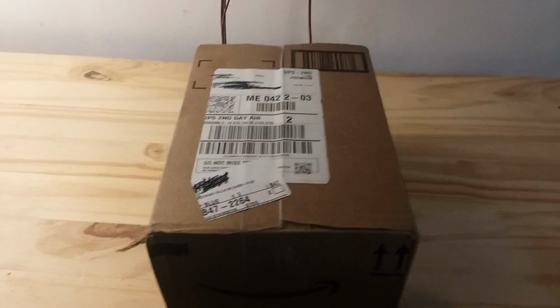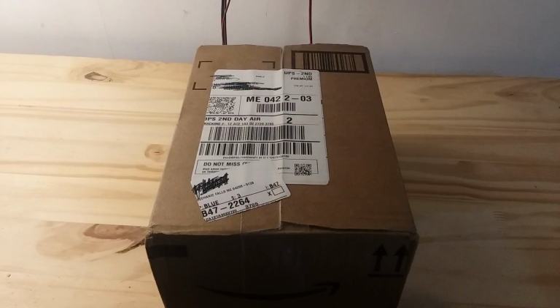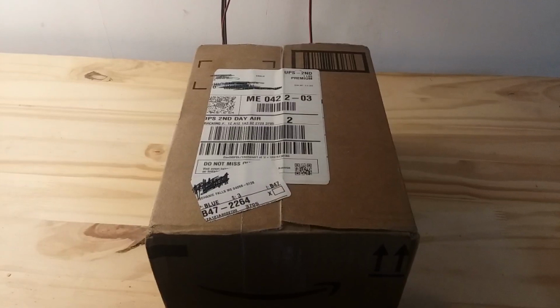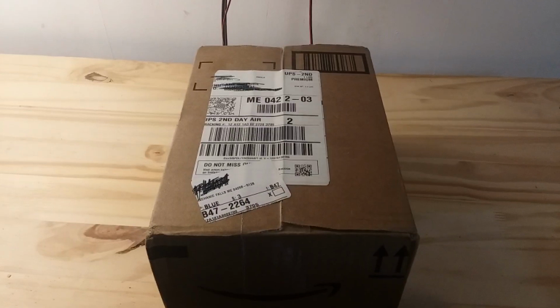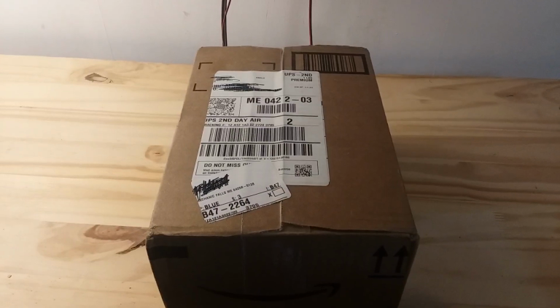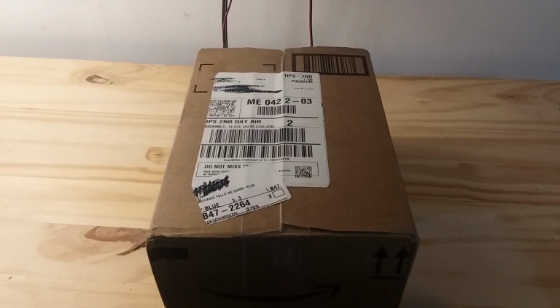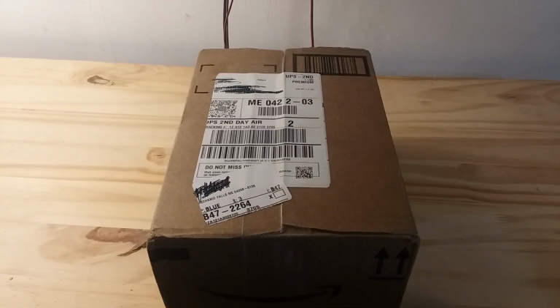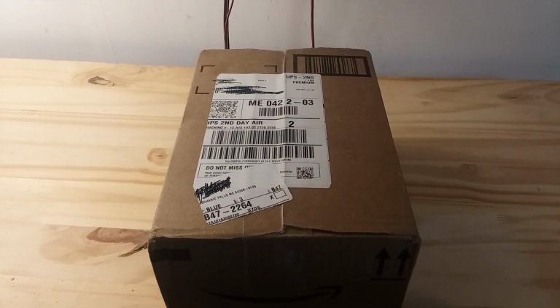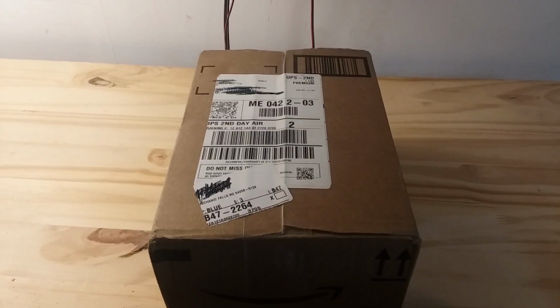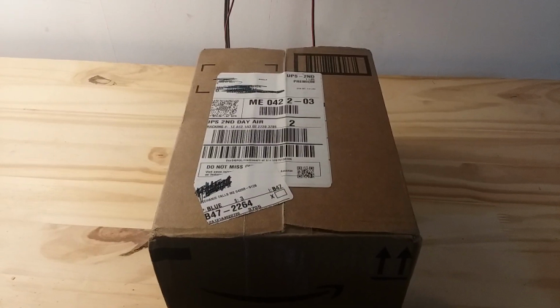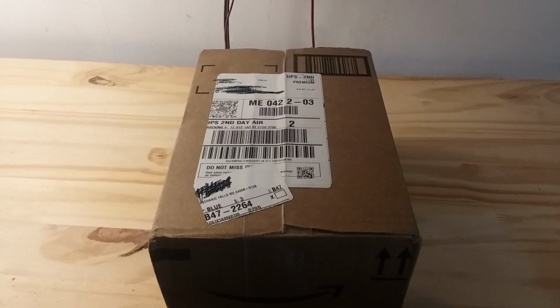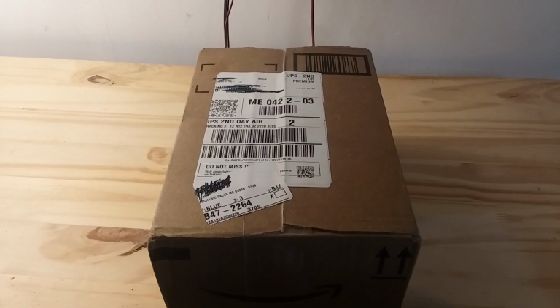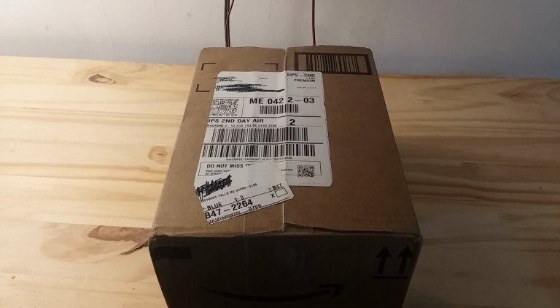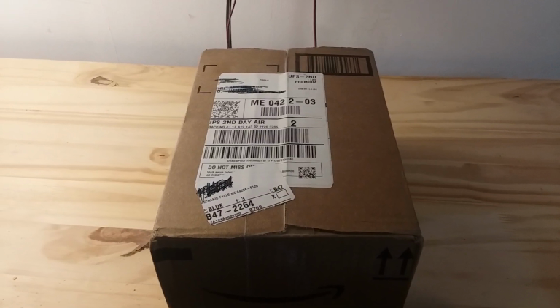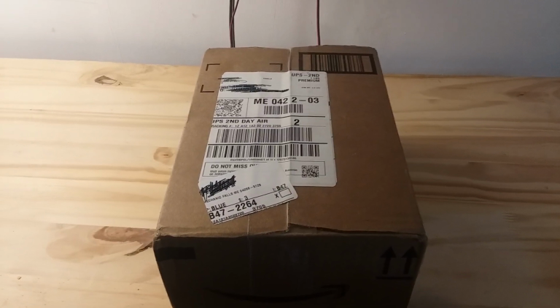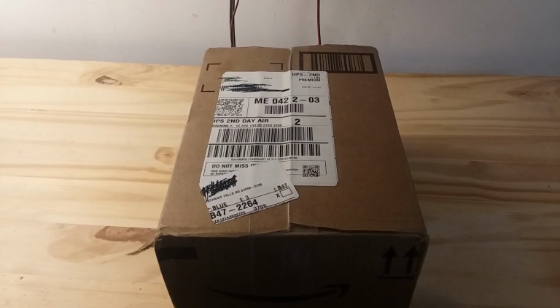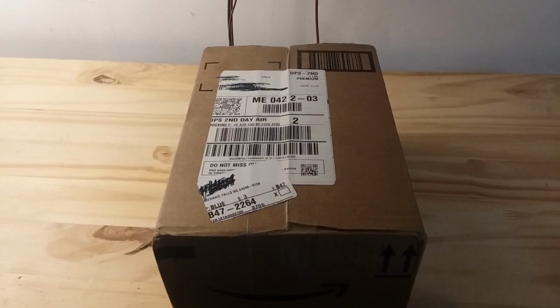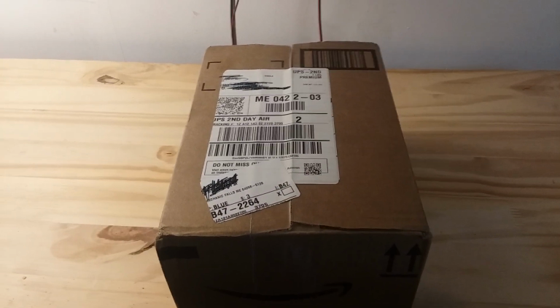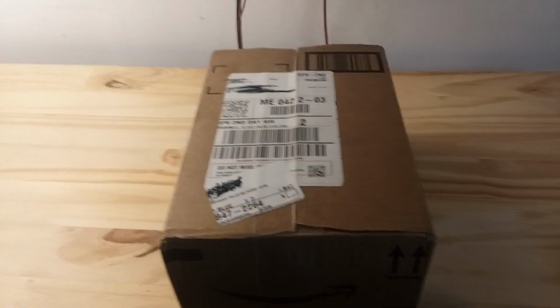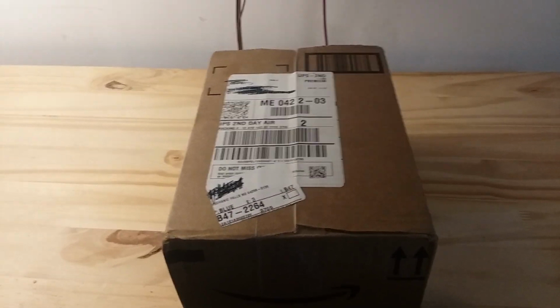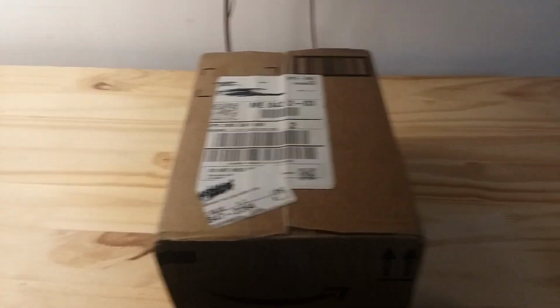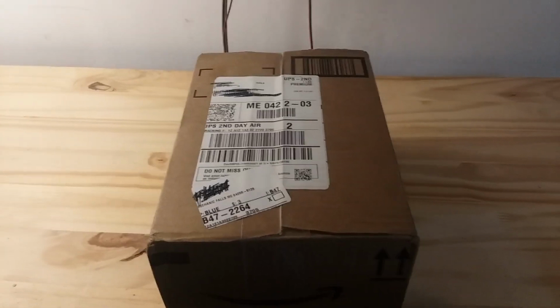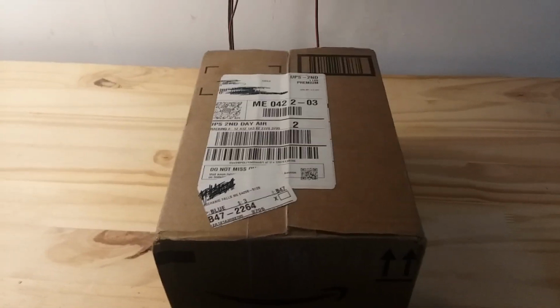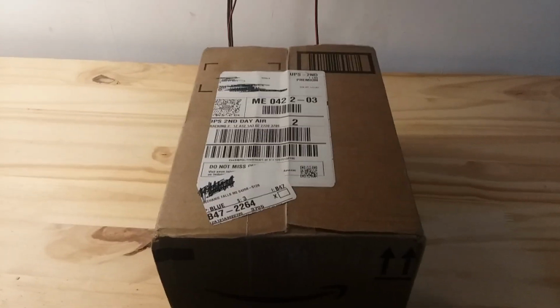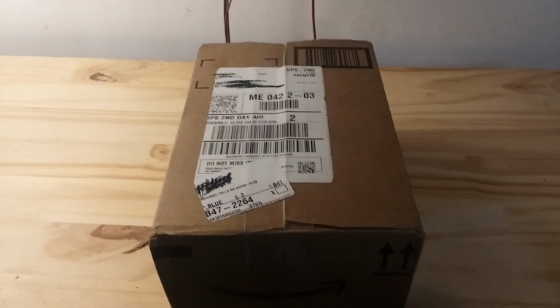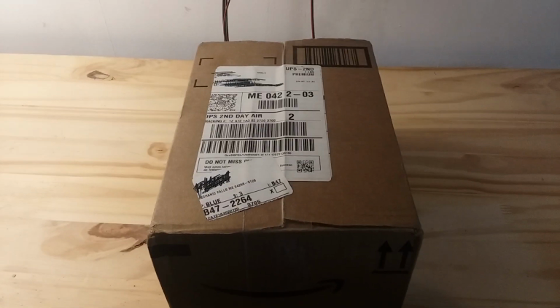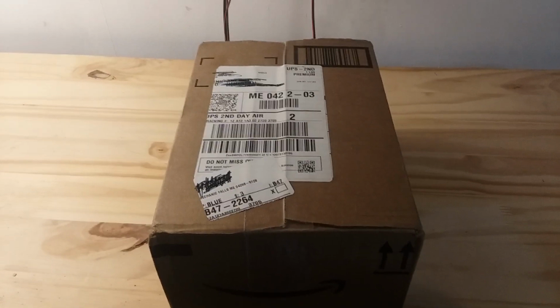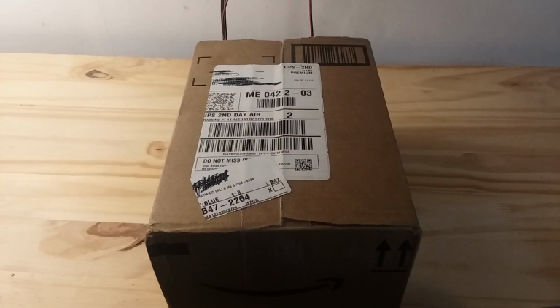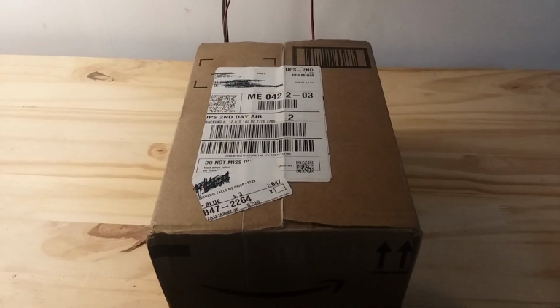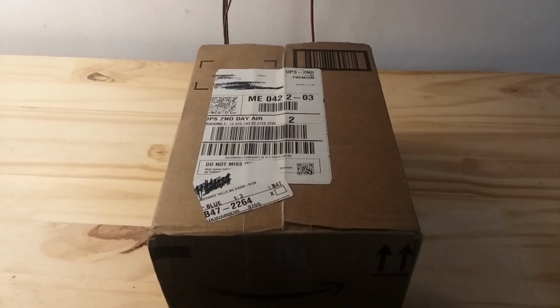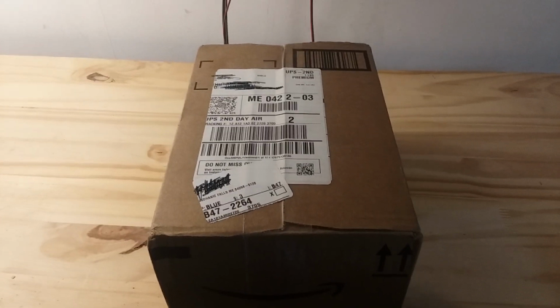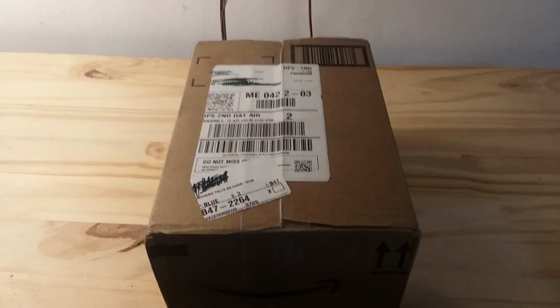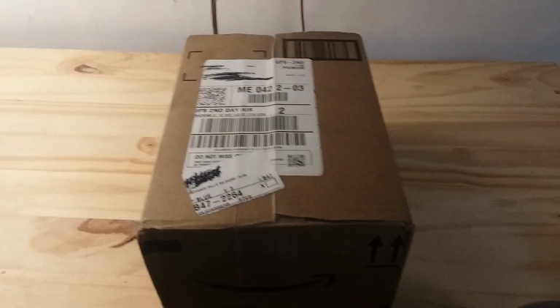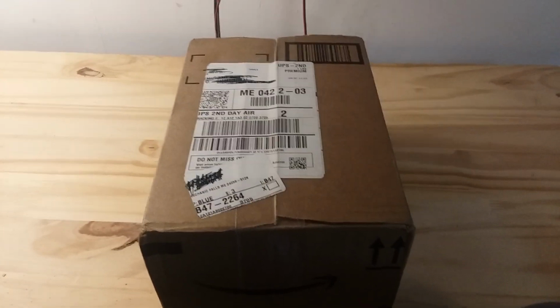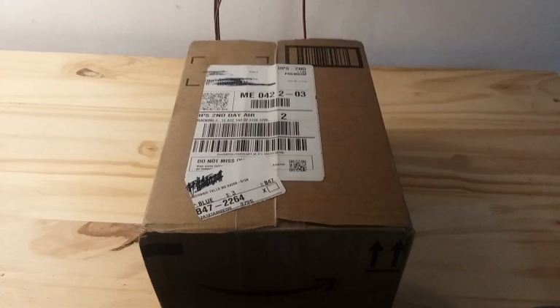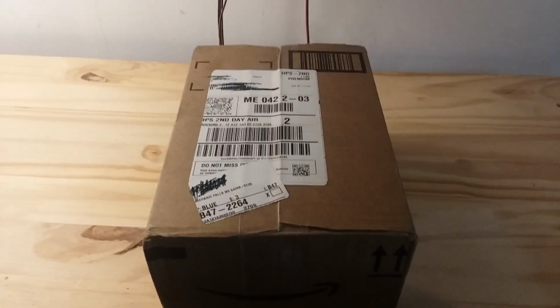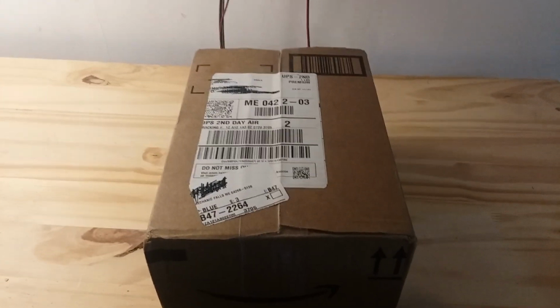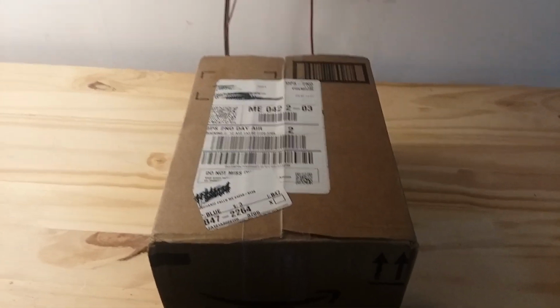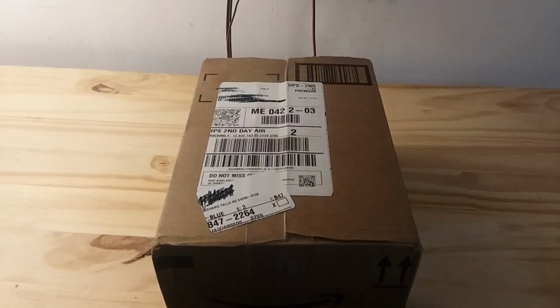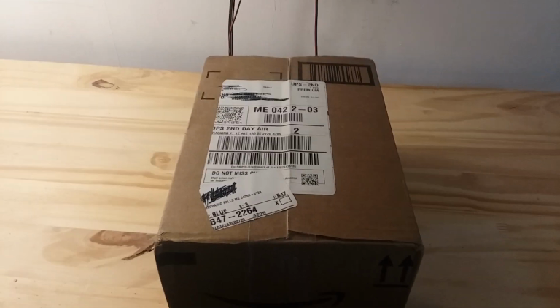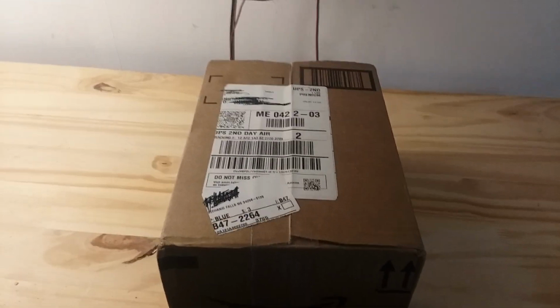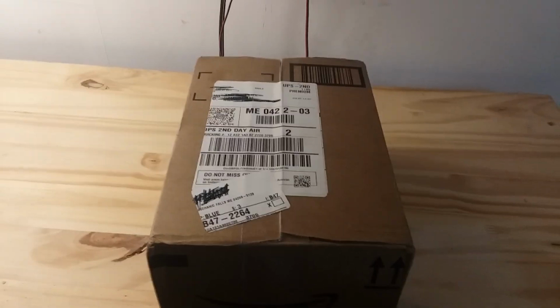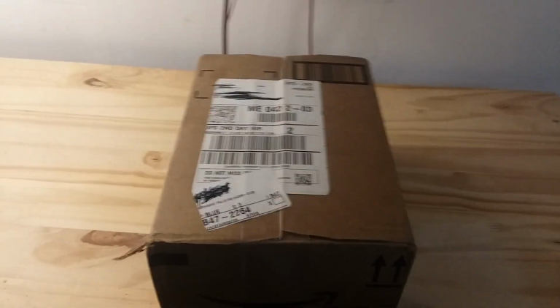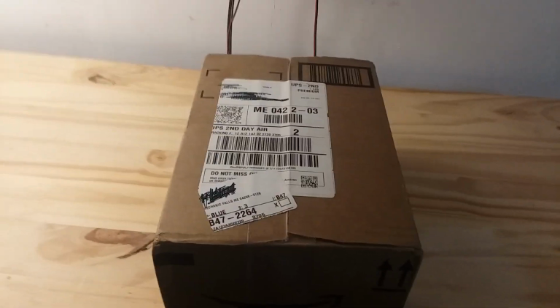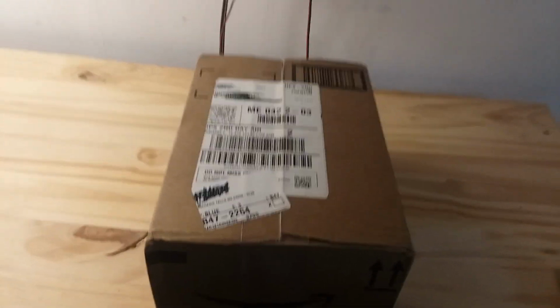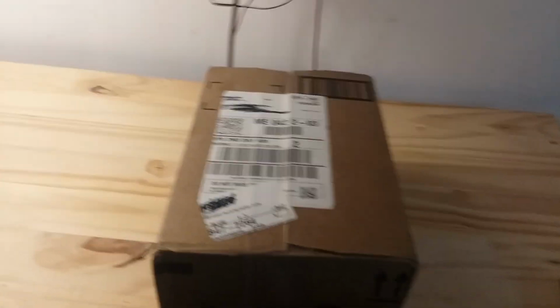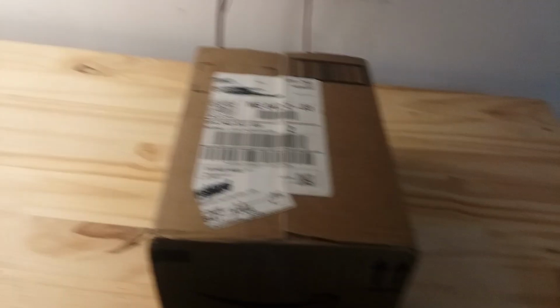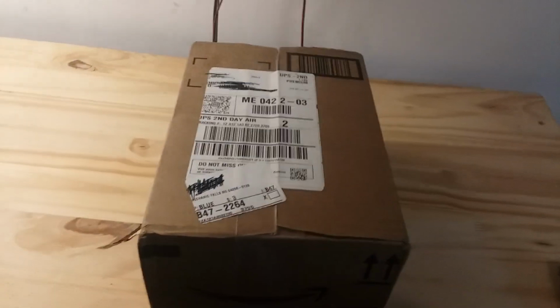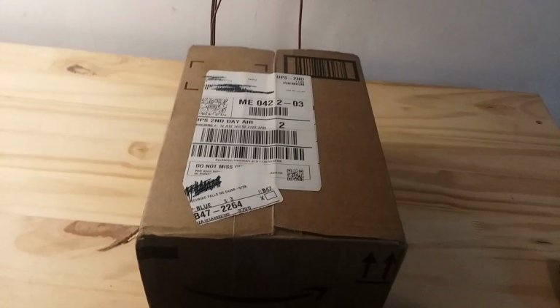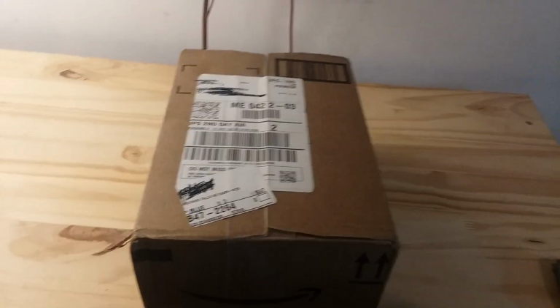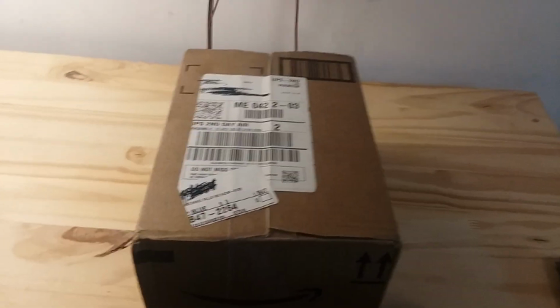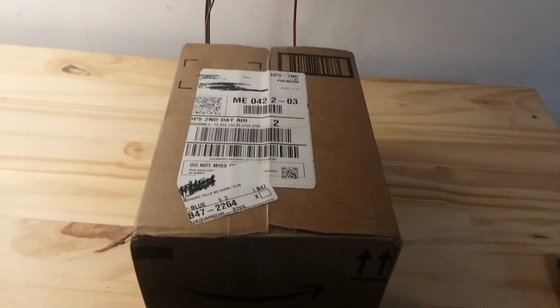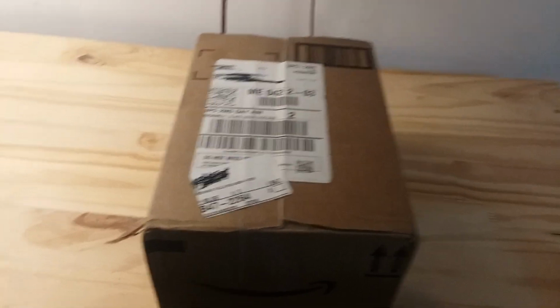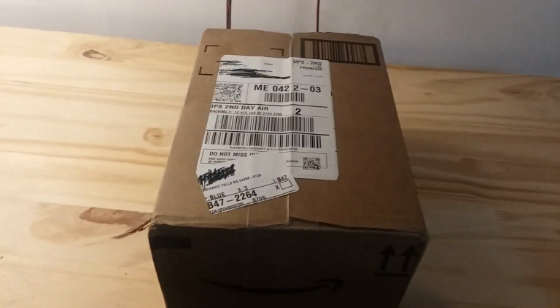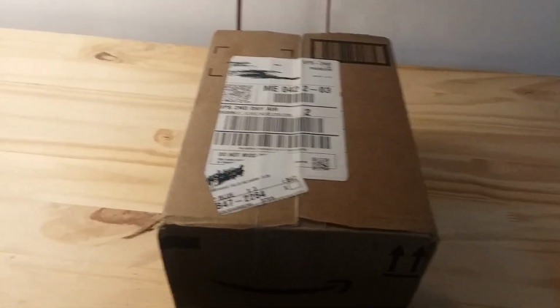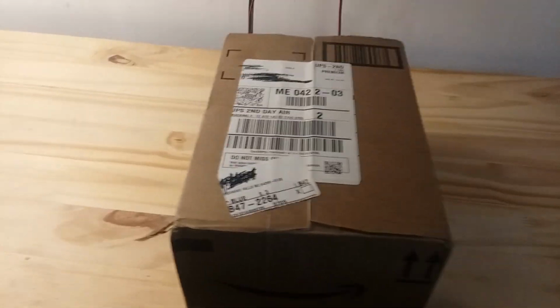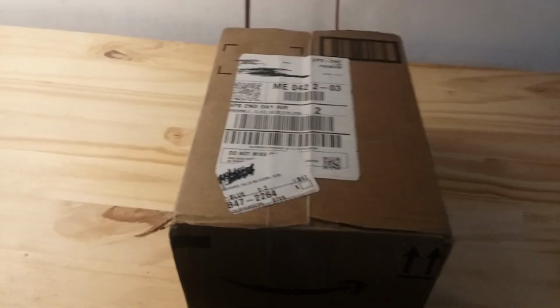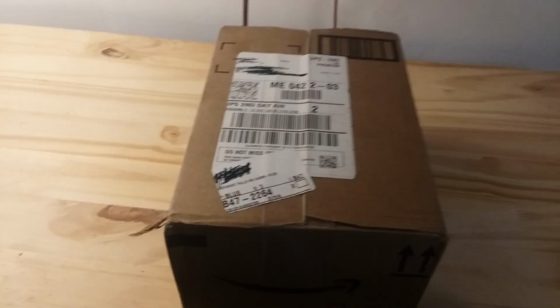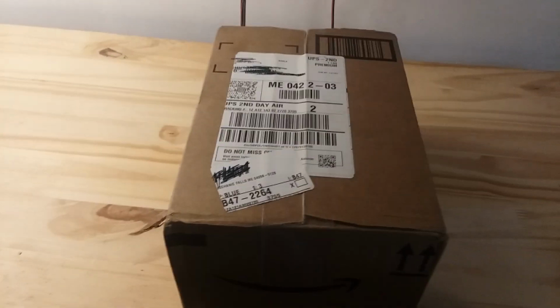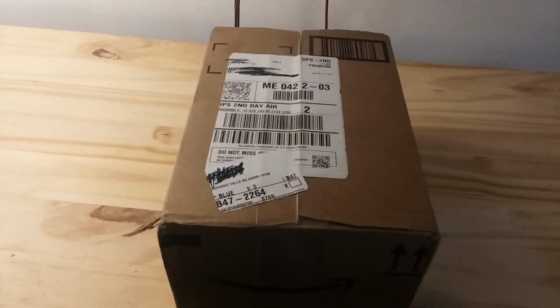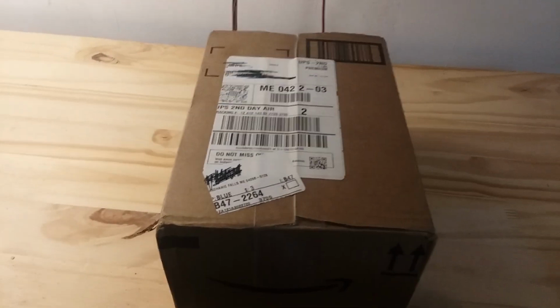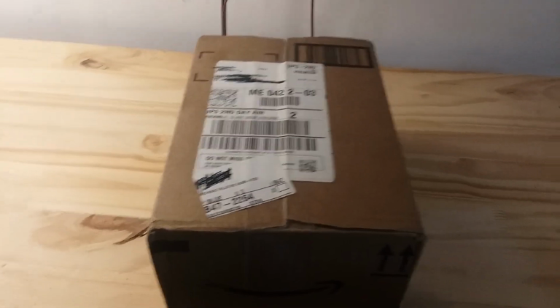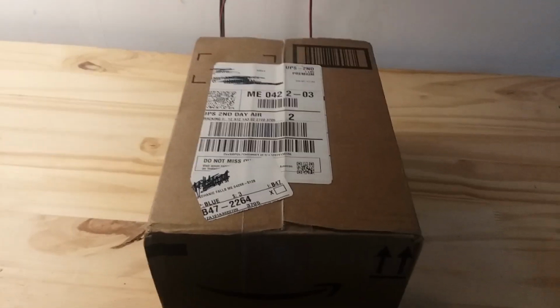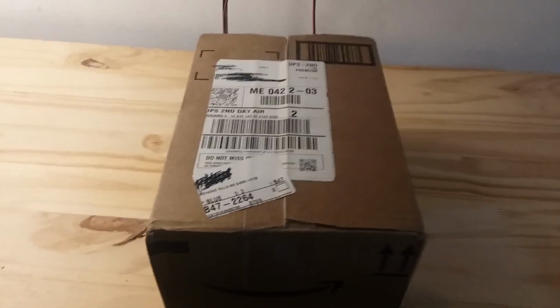Hey guys, I'm doing an unboxing and review on a Magic Yoyo — let's get into it.